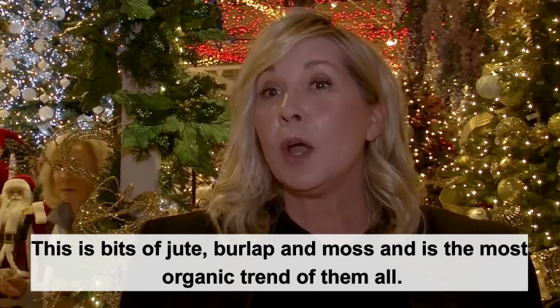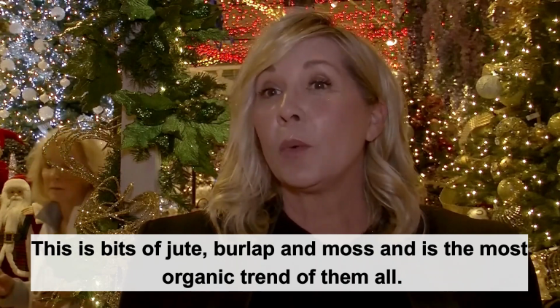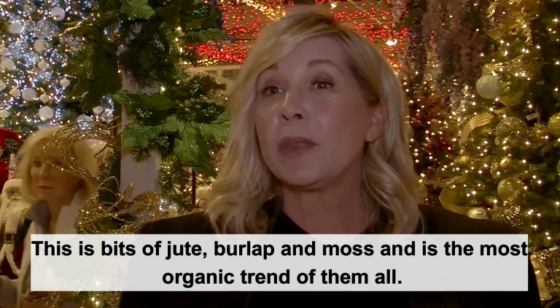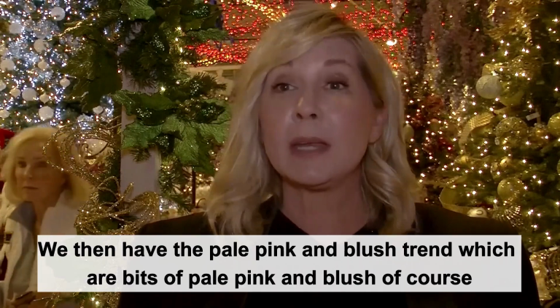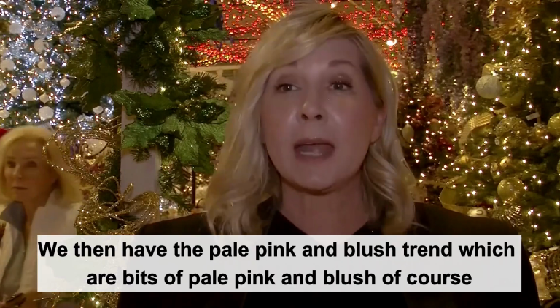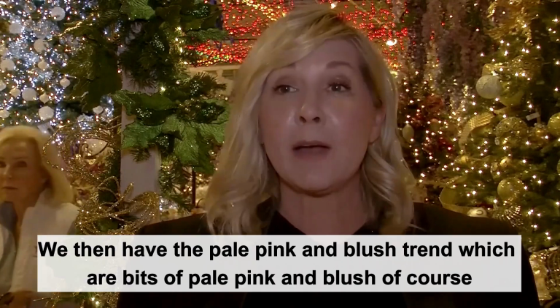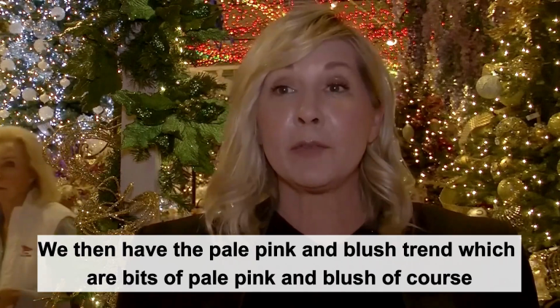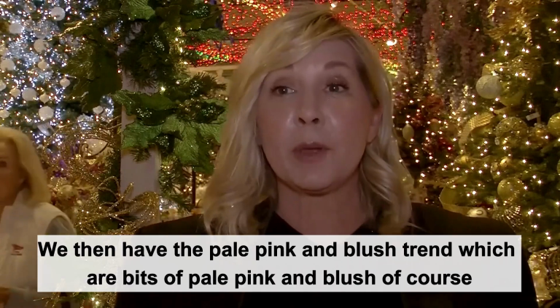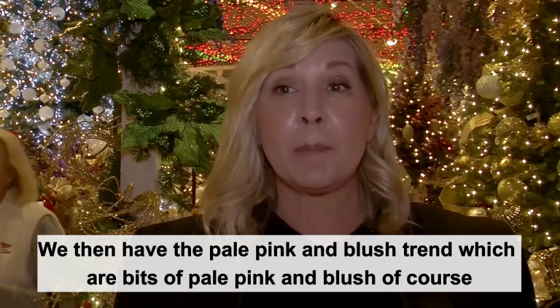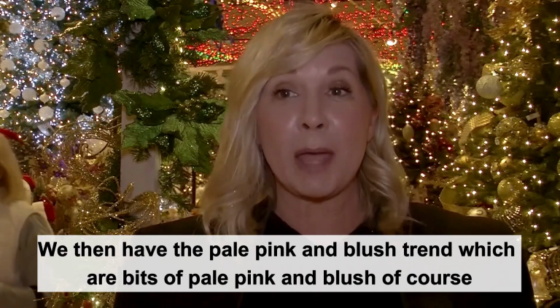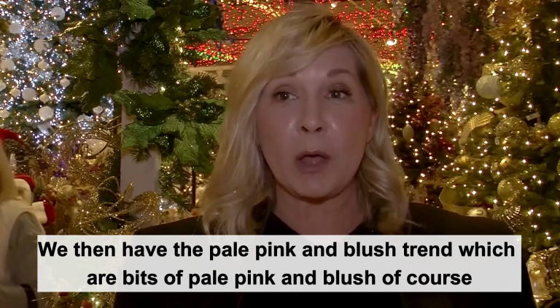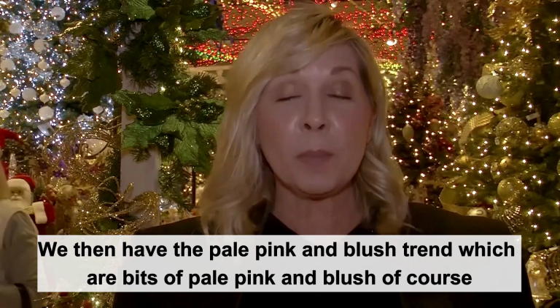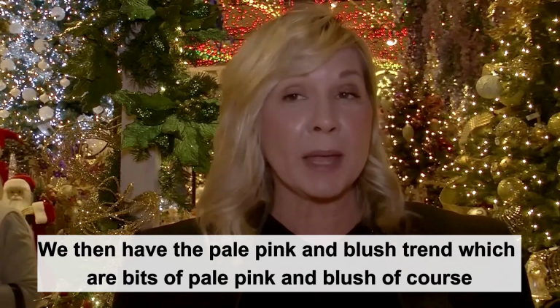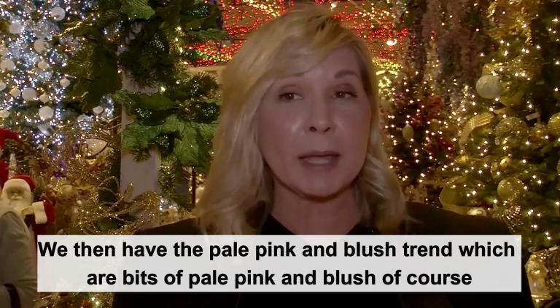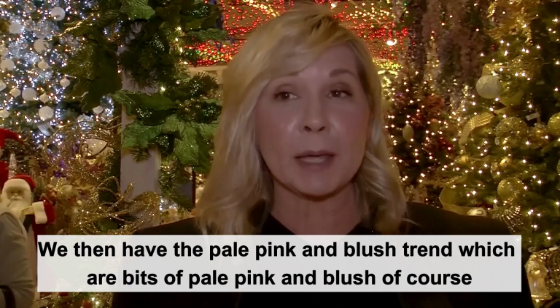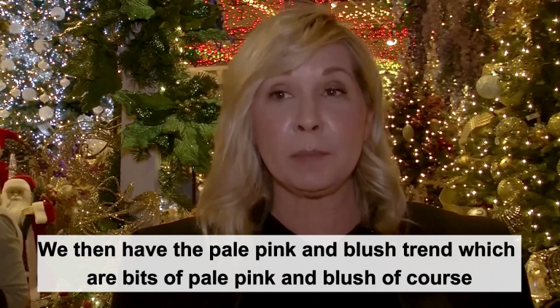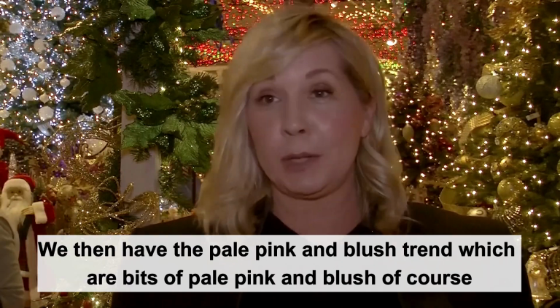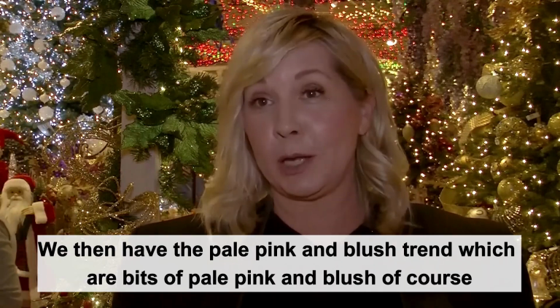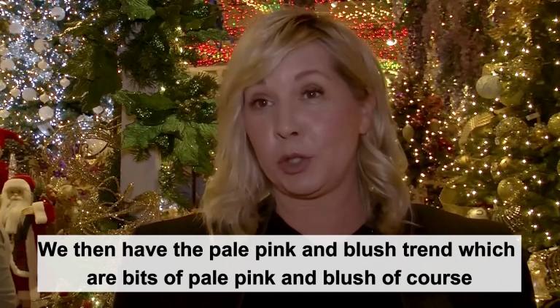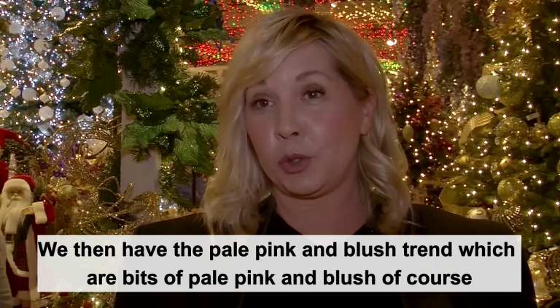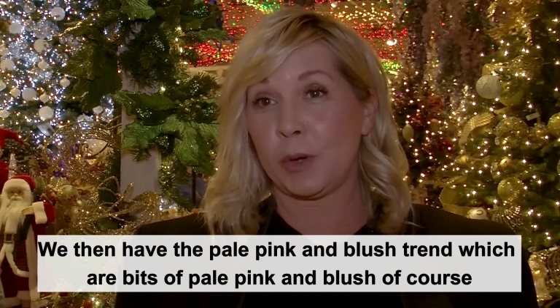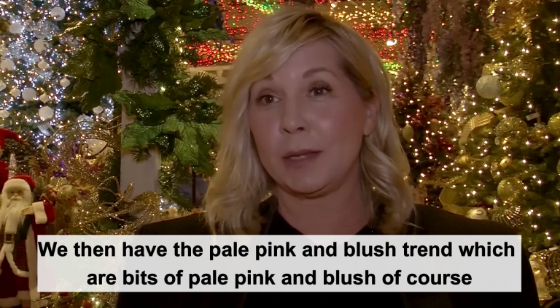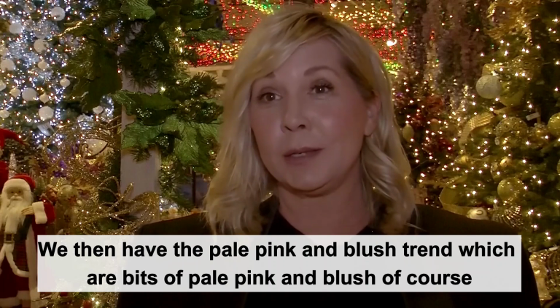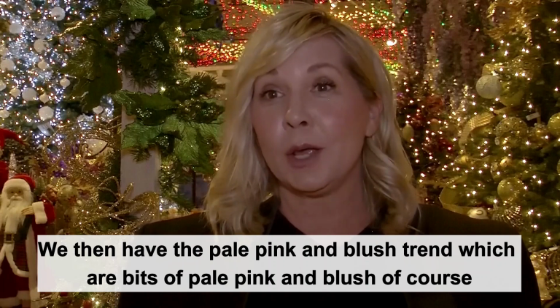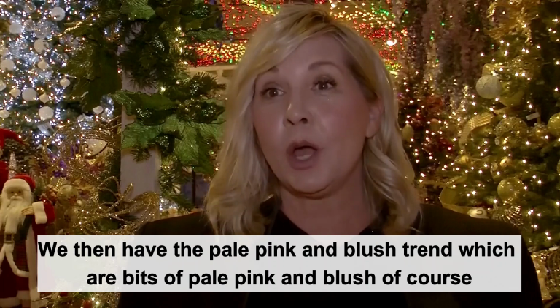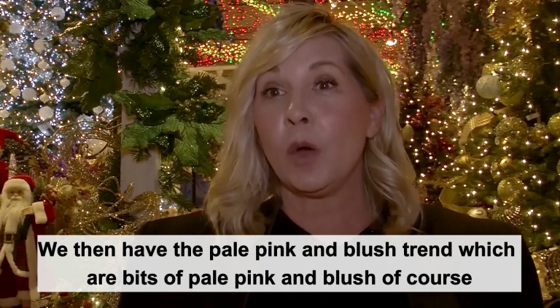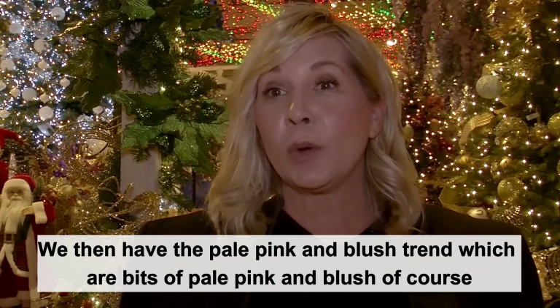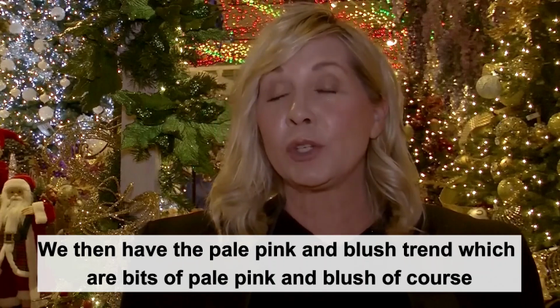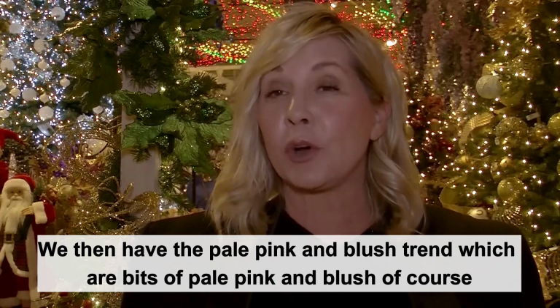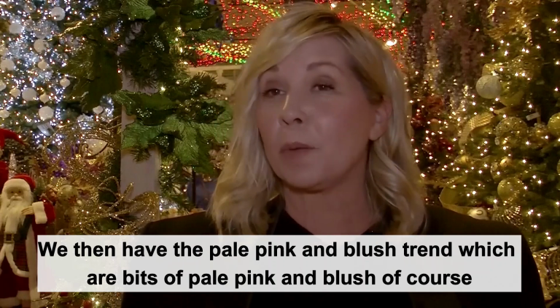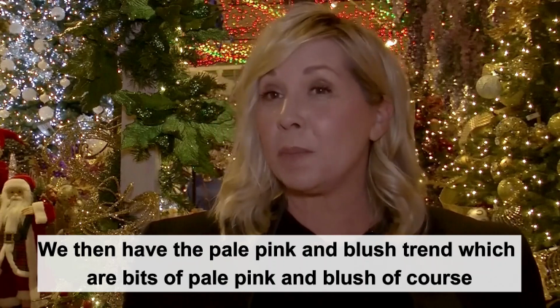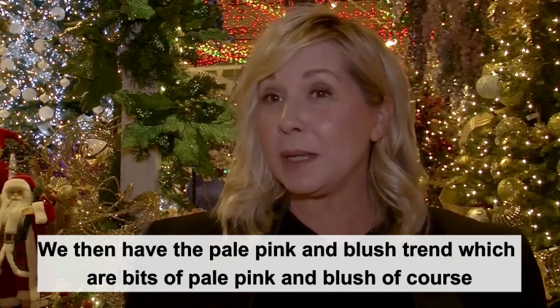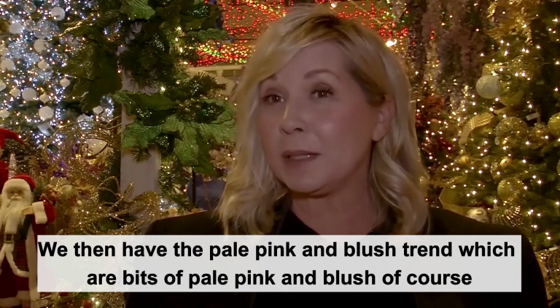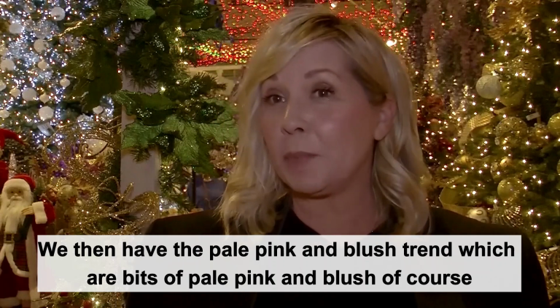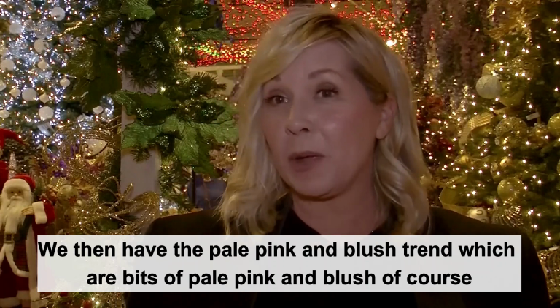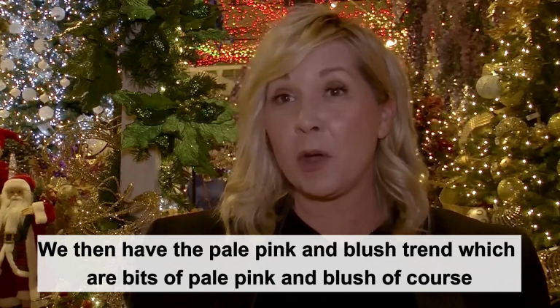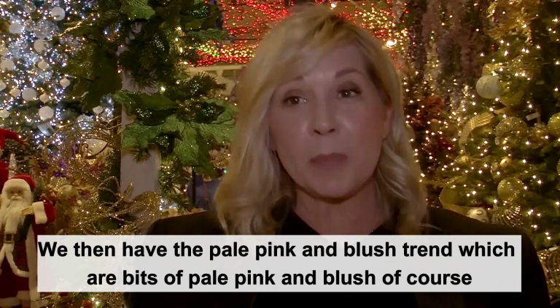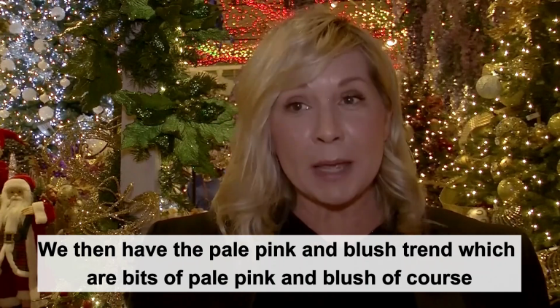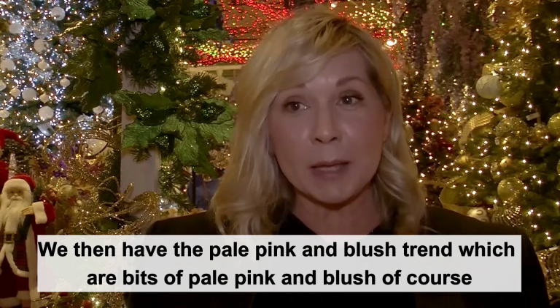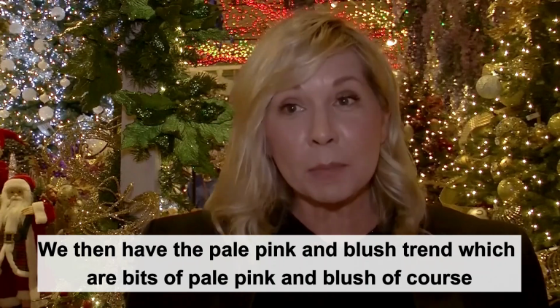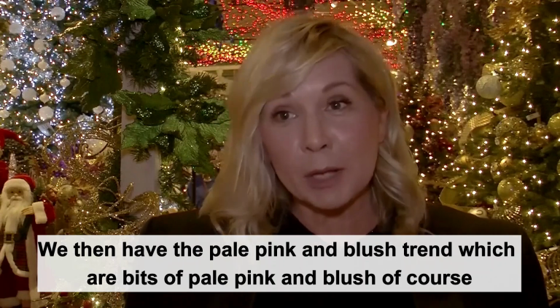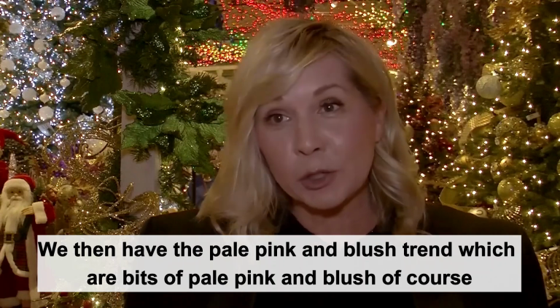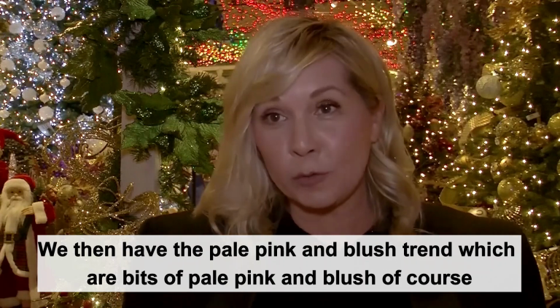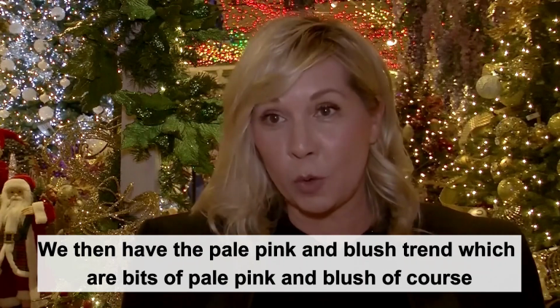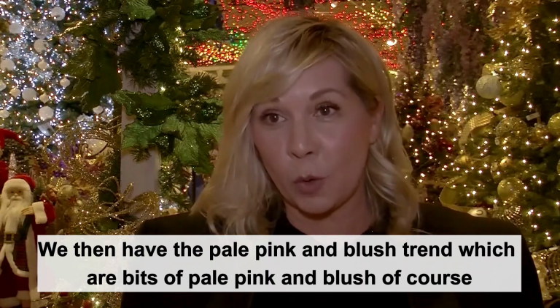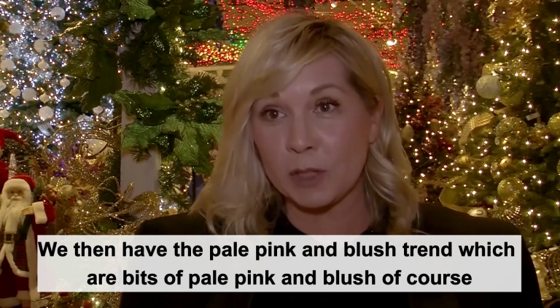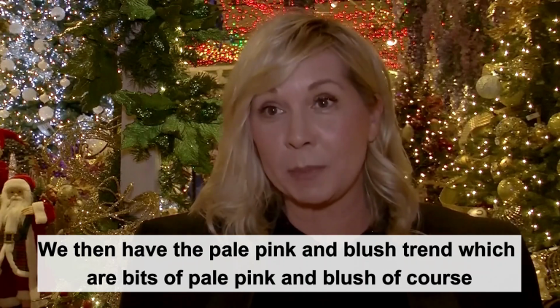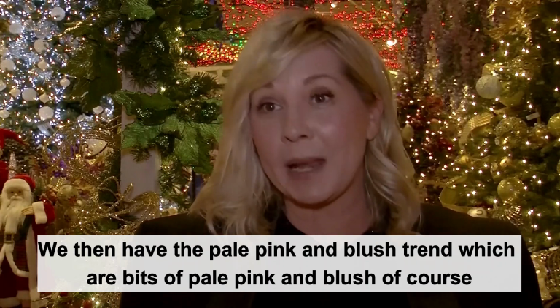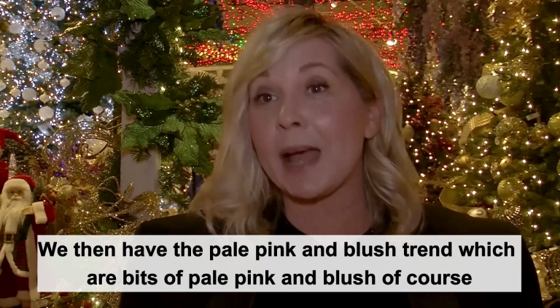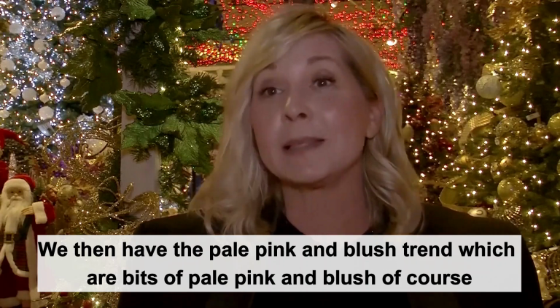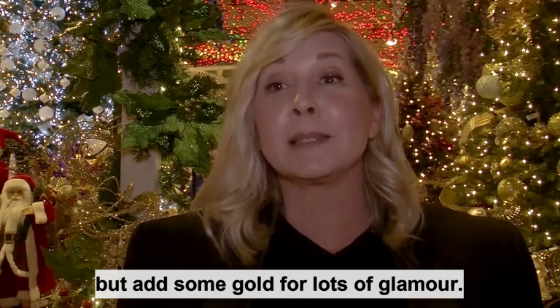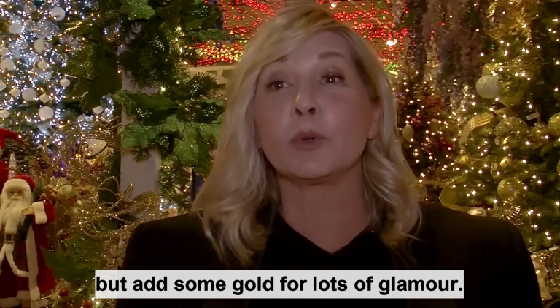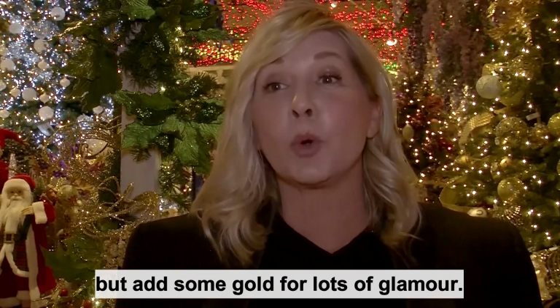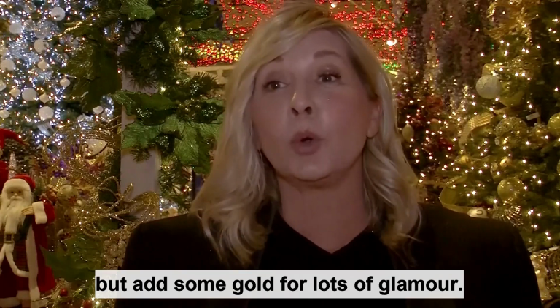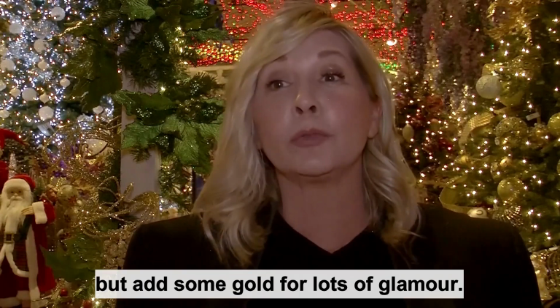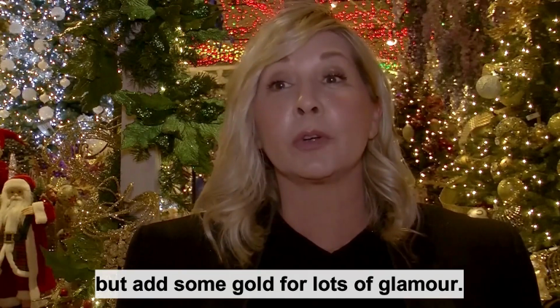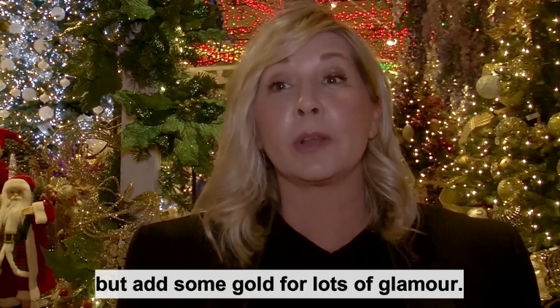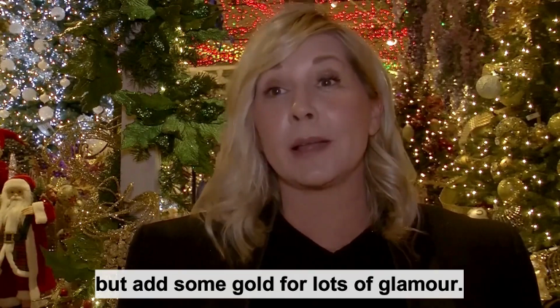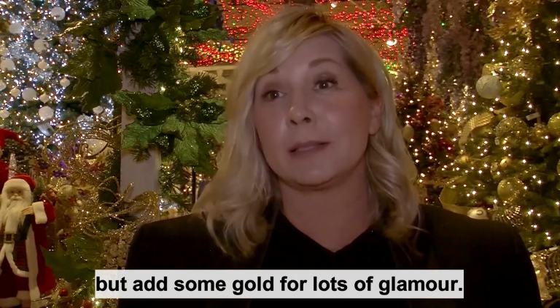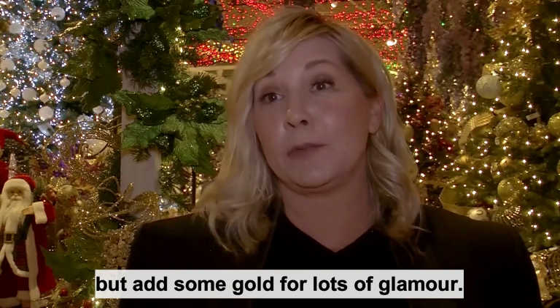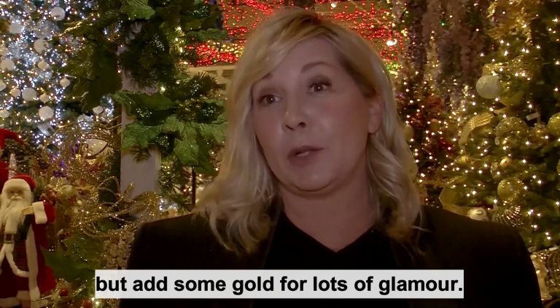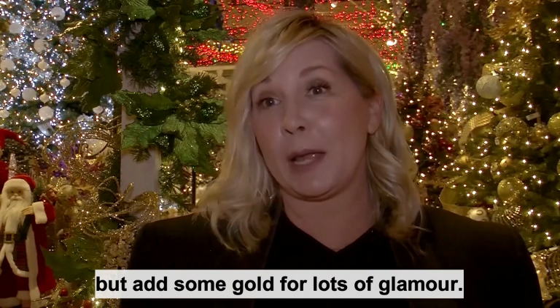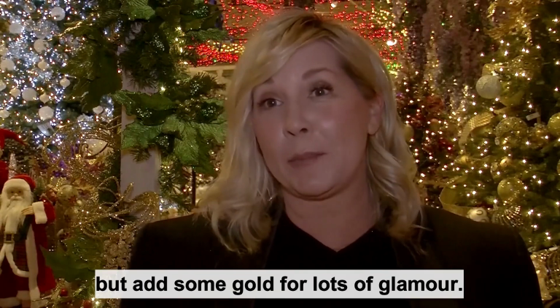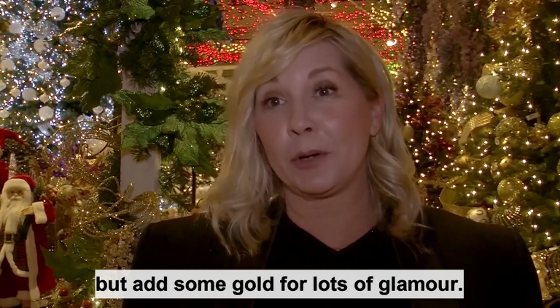We then have the pale pink and blush trend, which features bits of pale pink and blush, of course, but add some gold for lots of glamour.